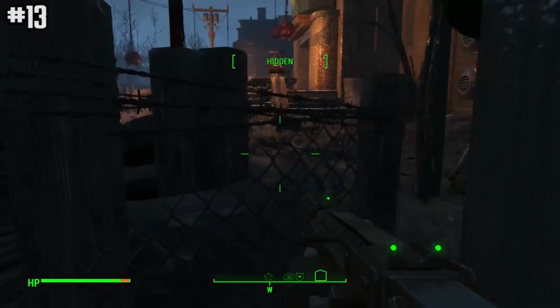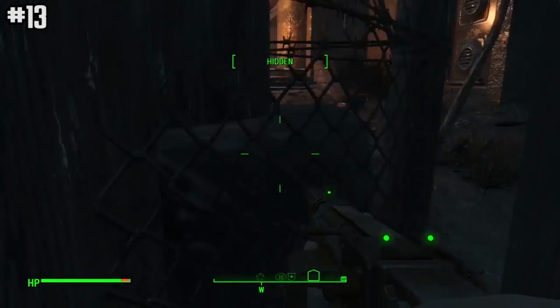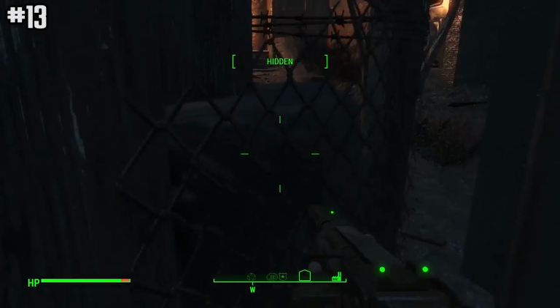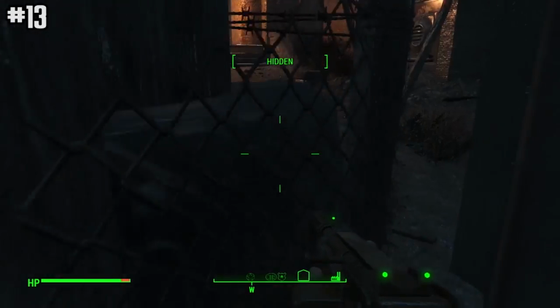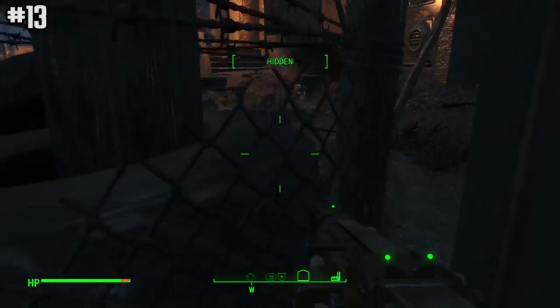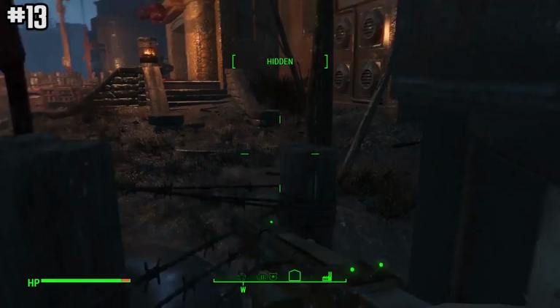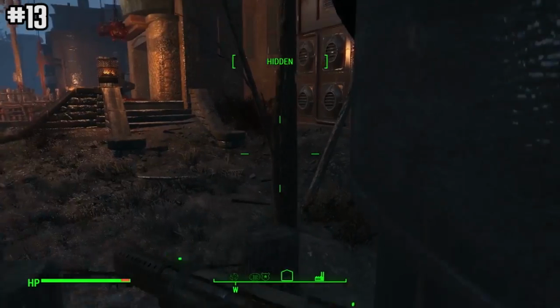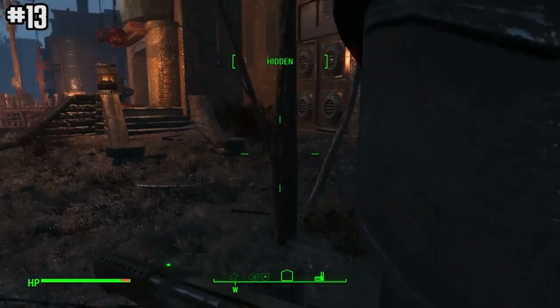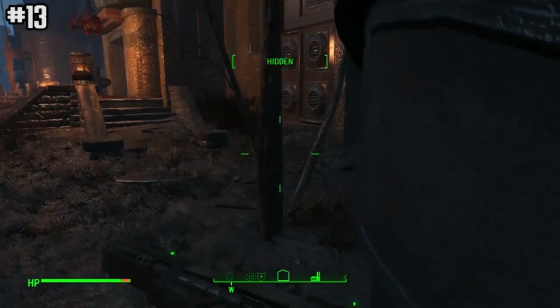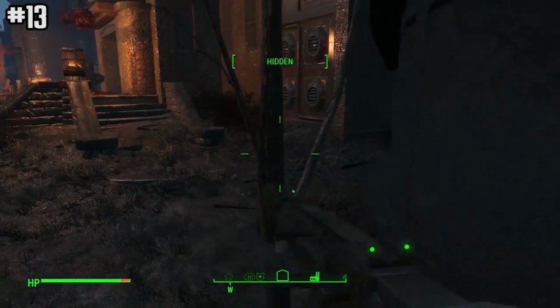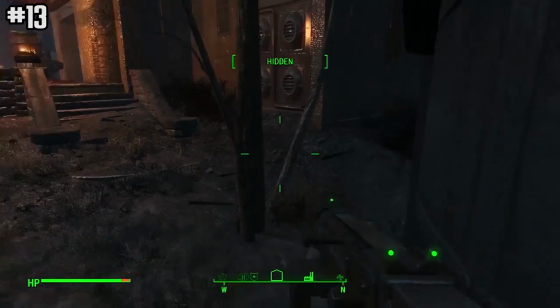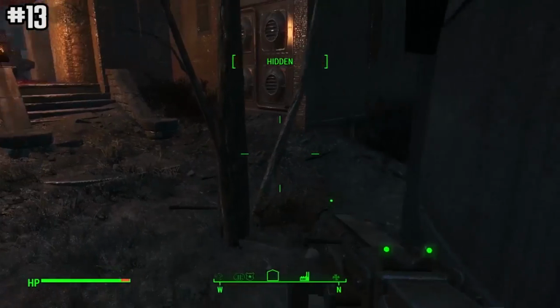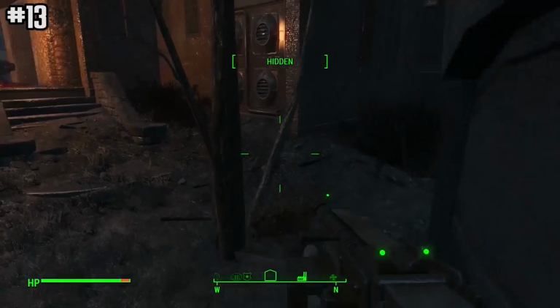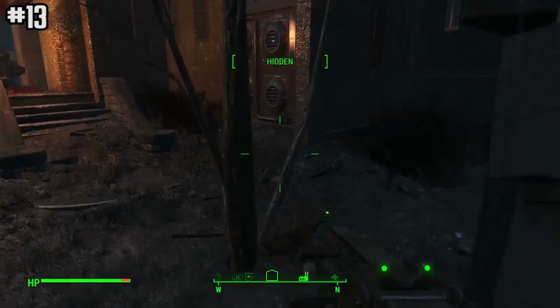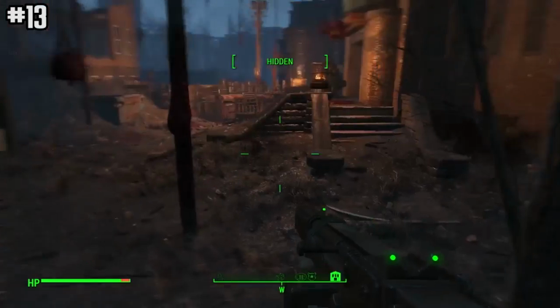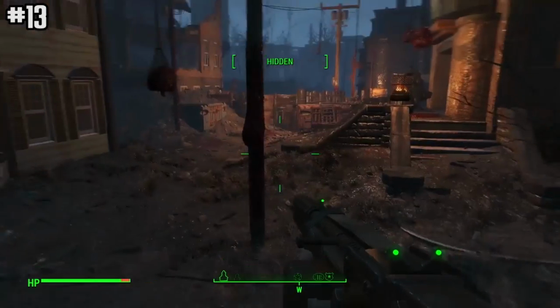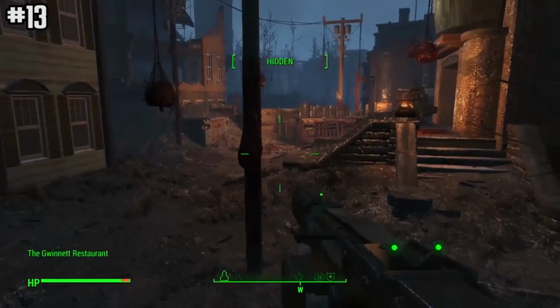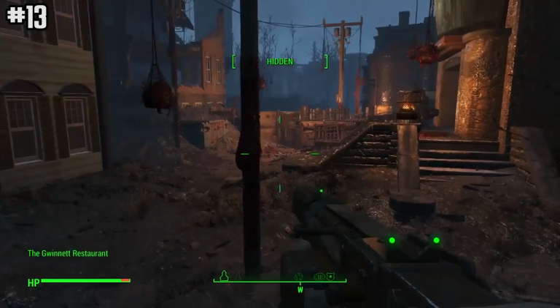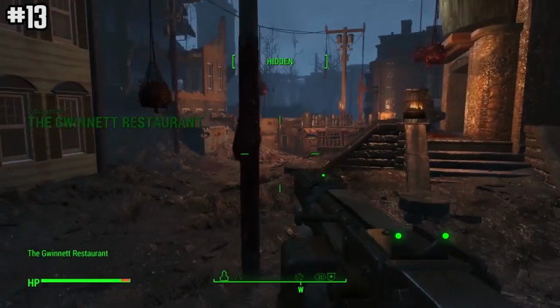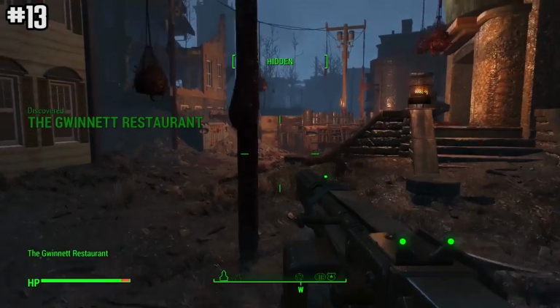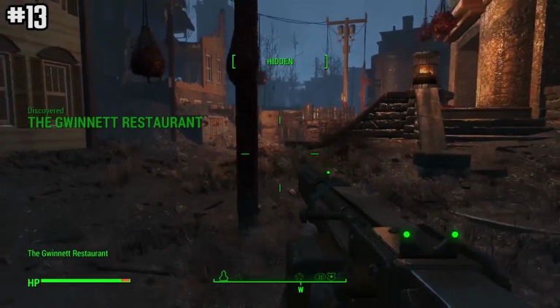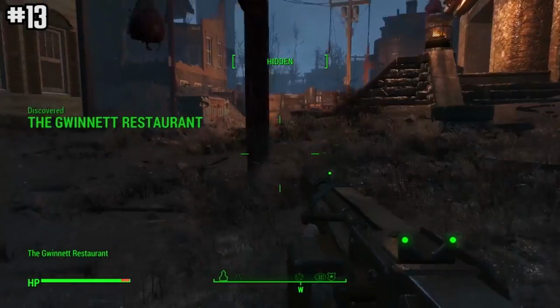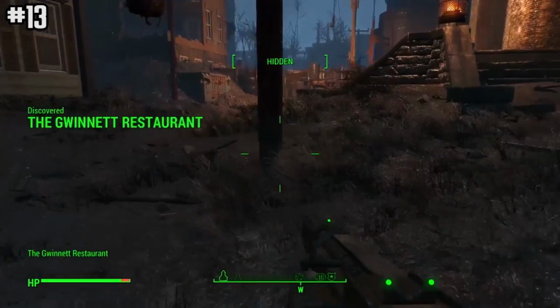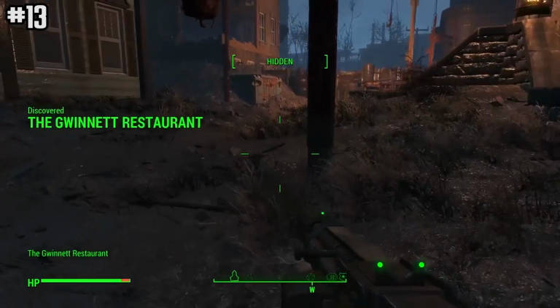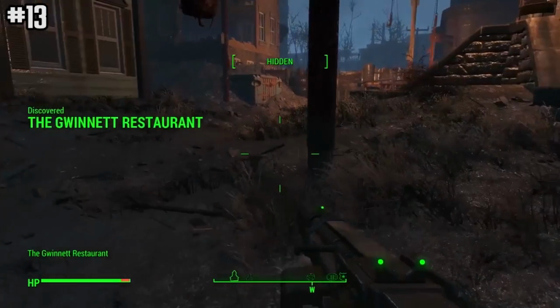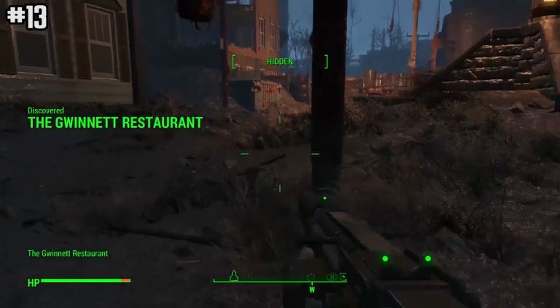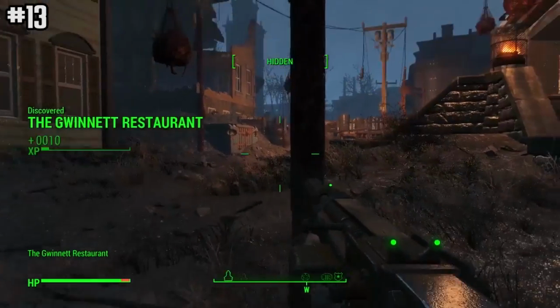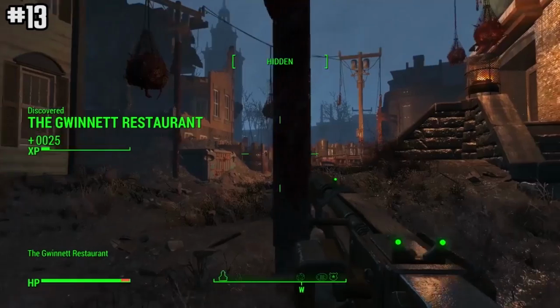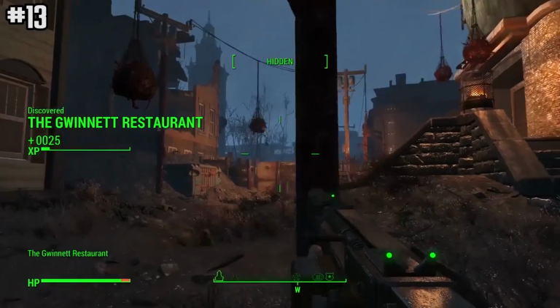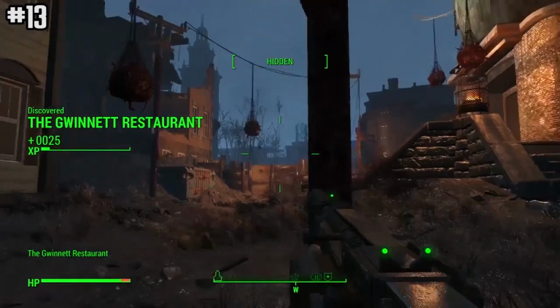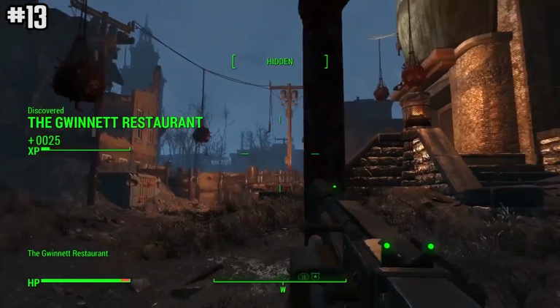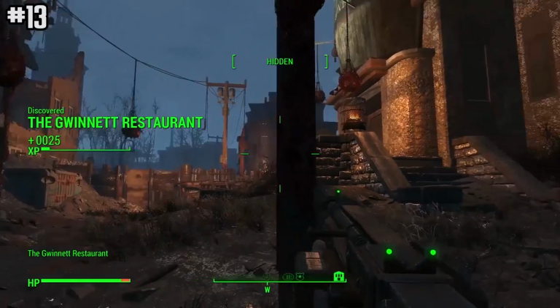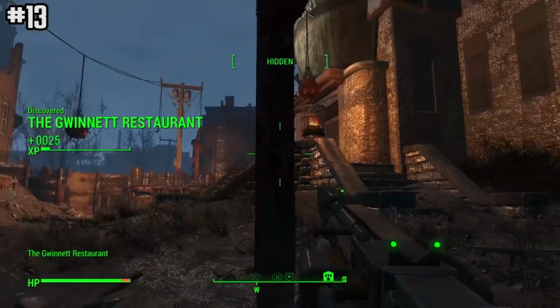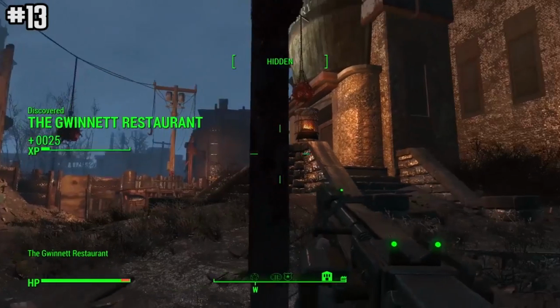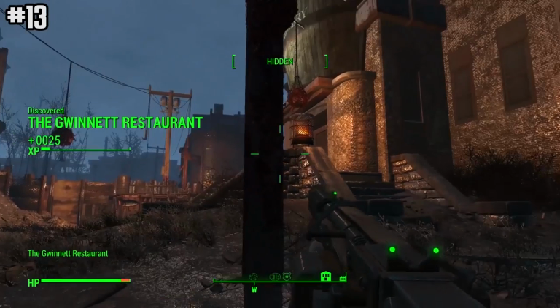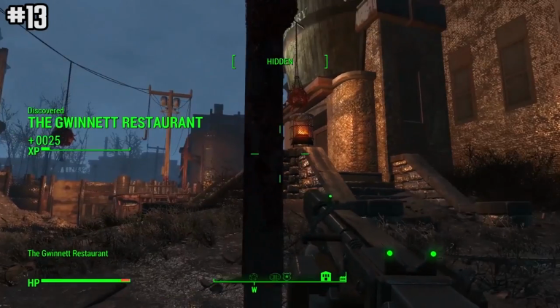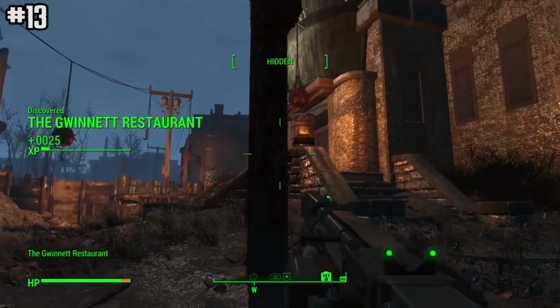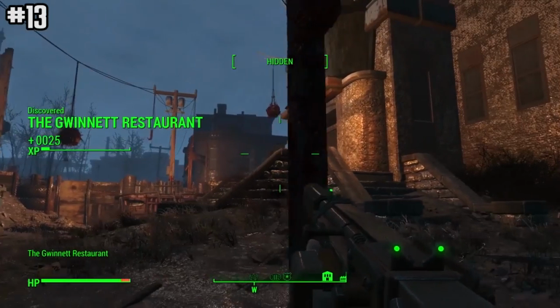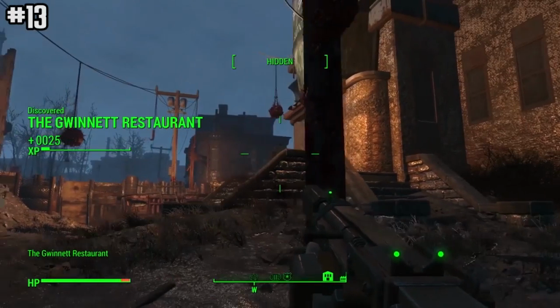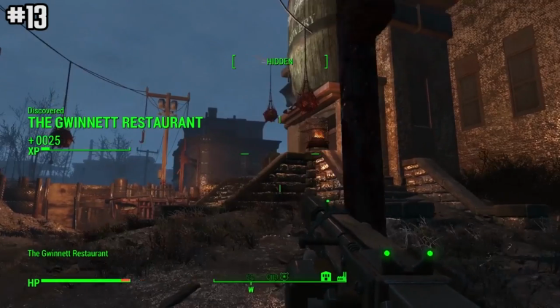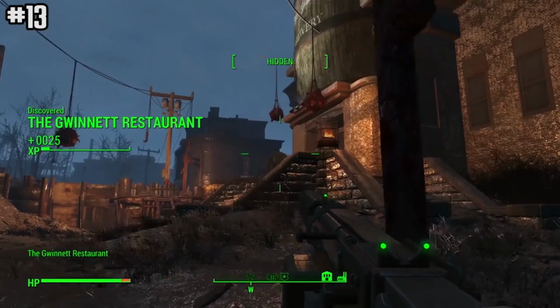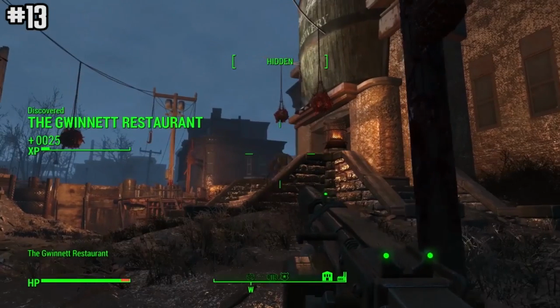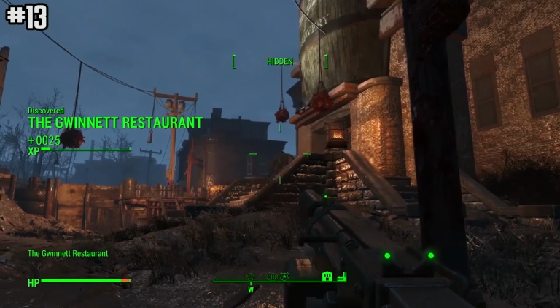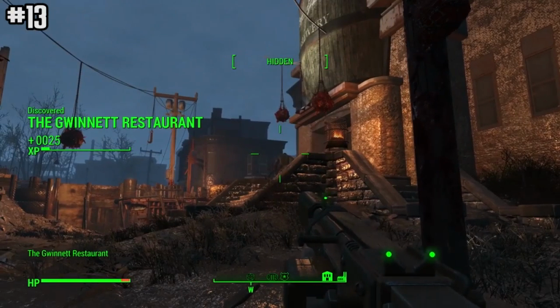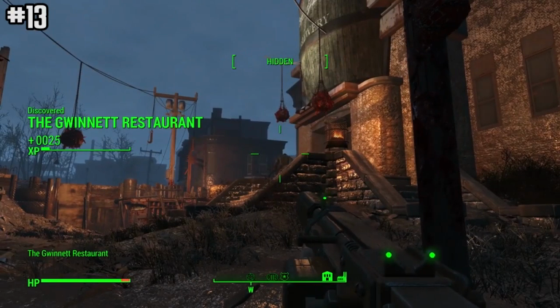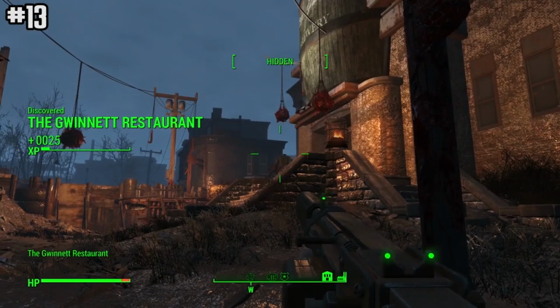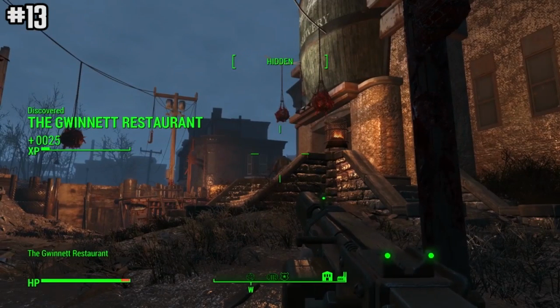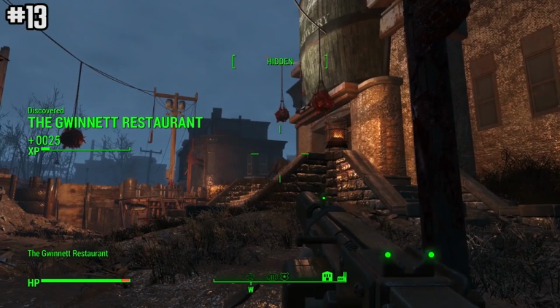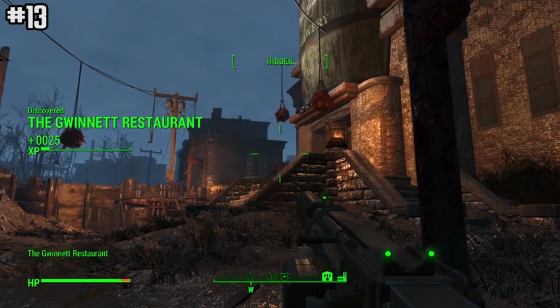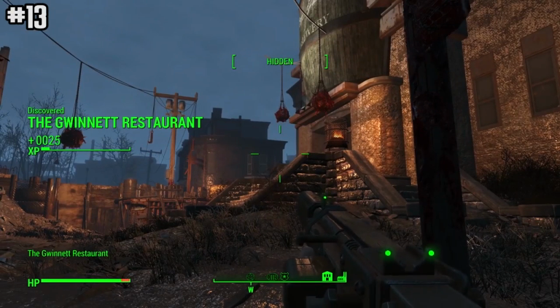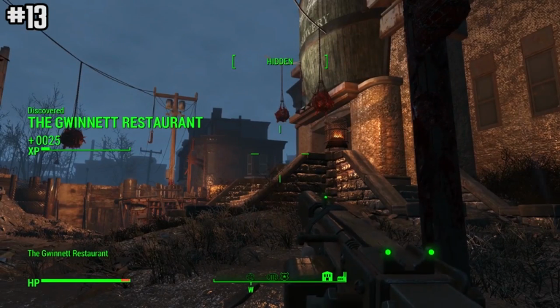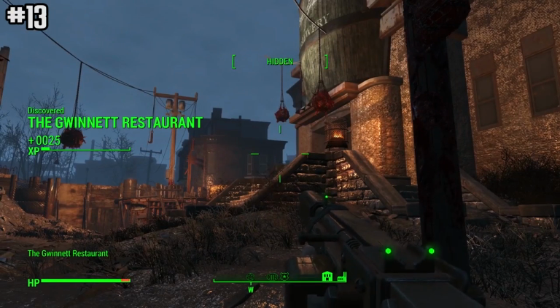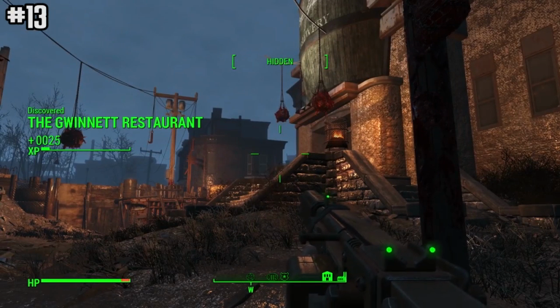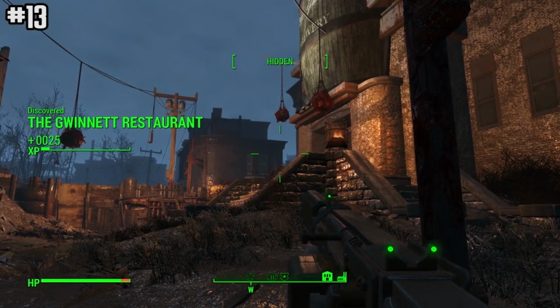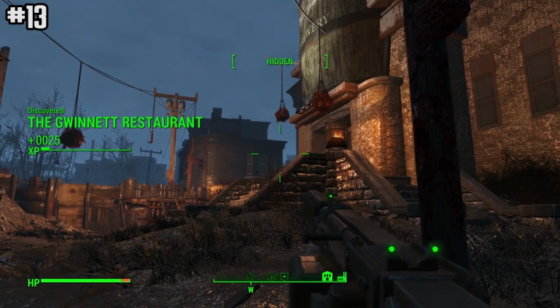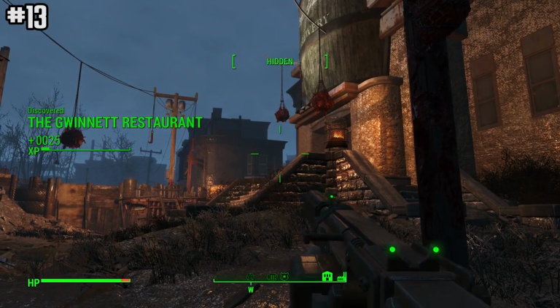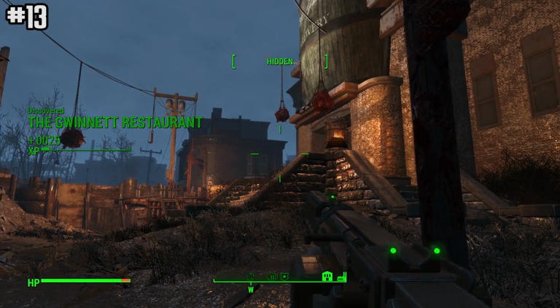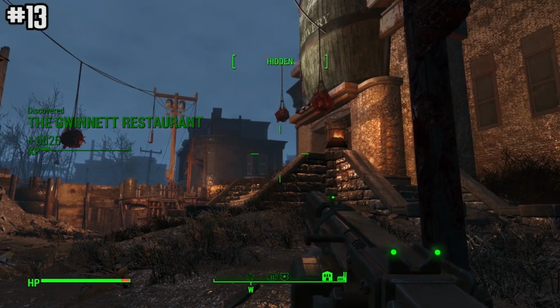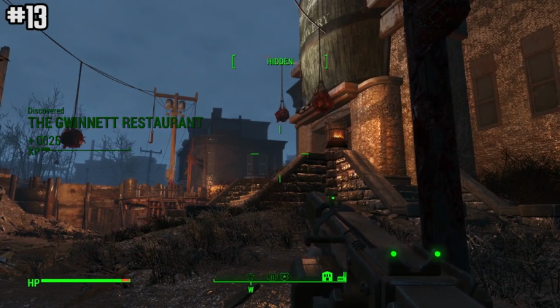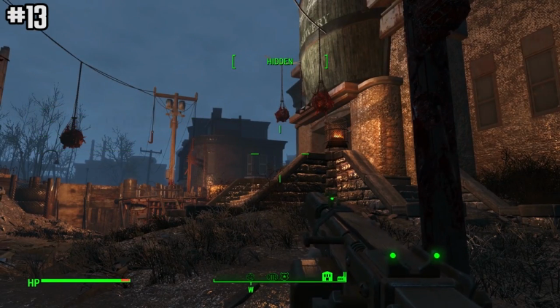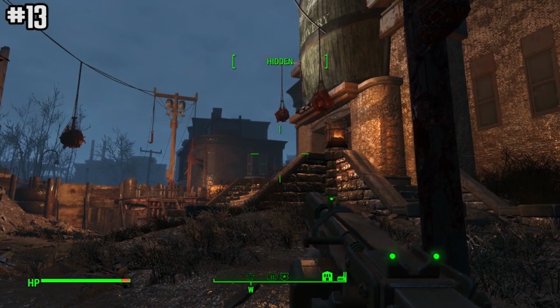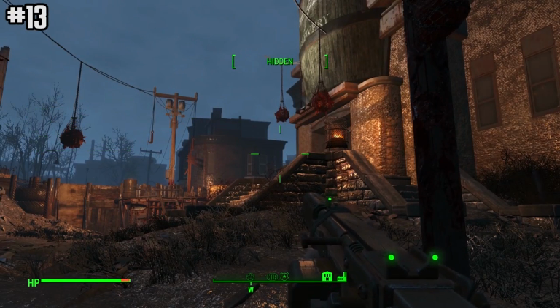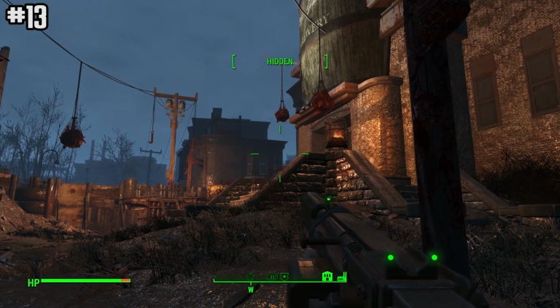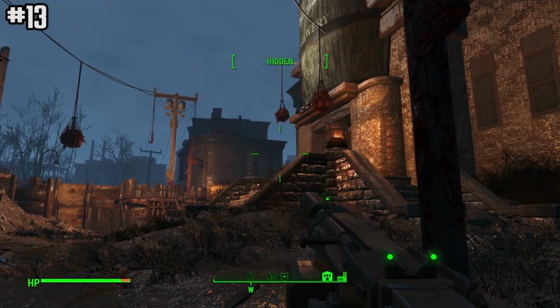Every place that has a glowing orange light to it, like in a city for example, is a point of interest you can unlock.